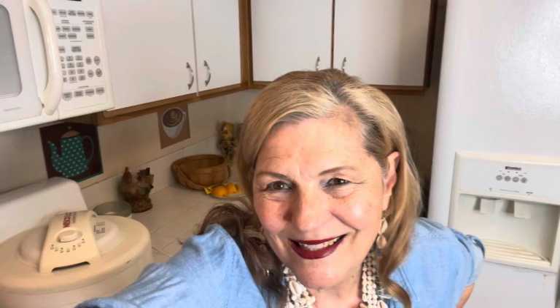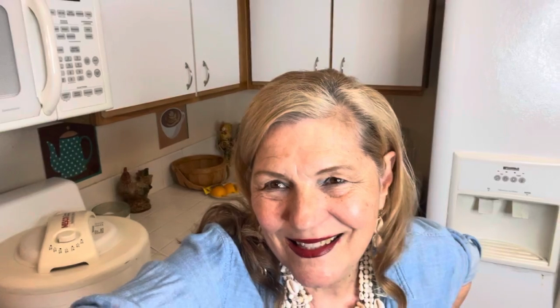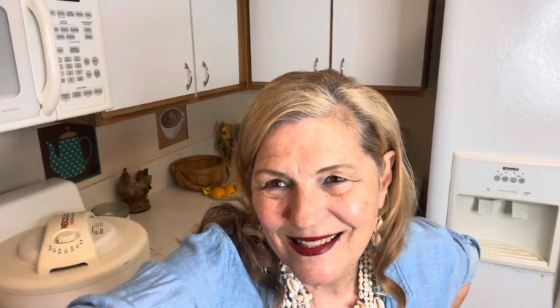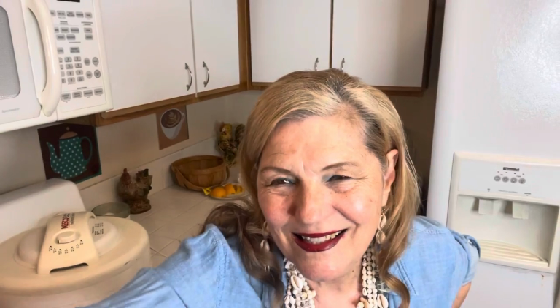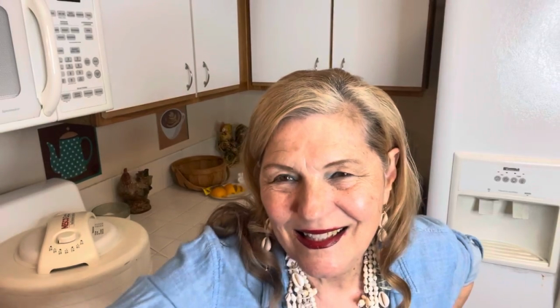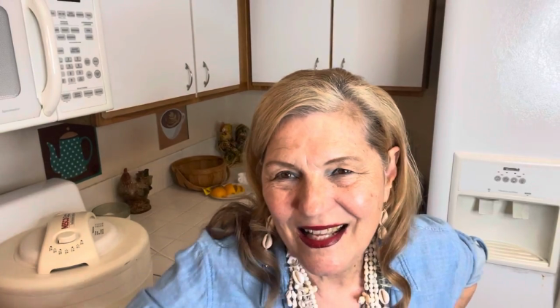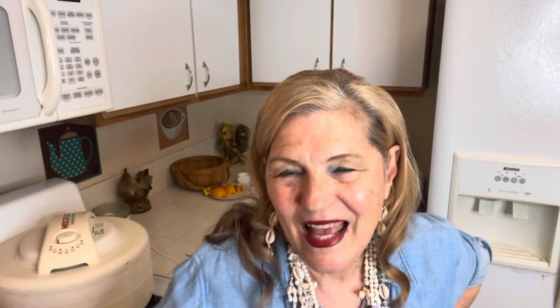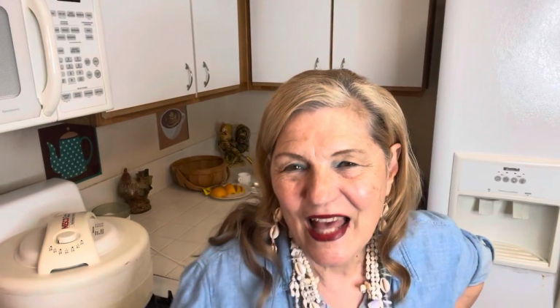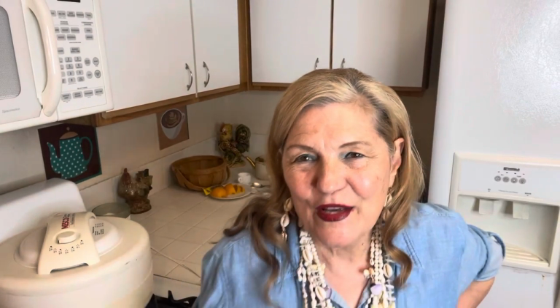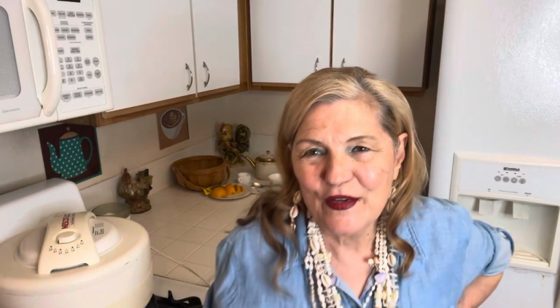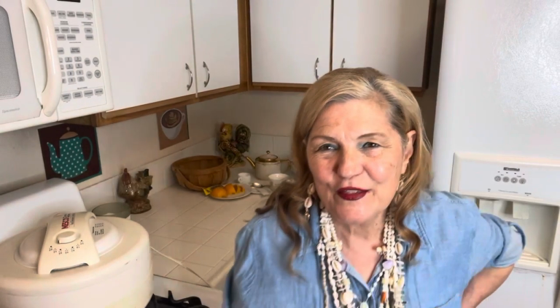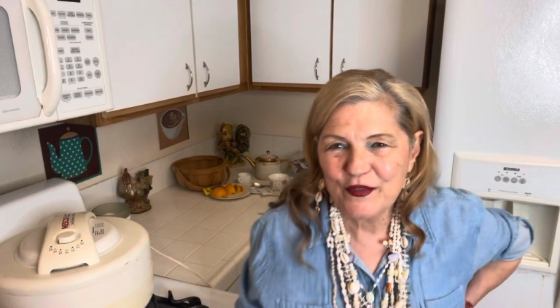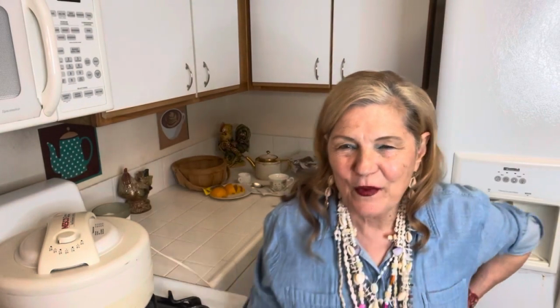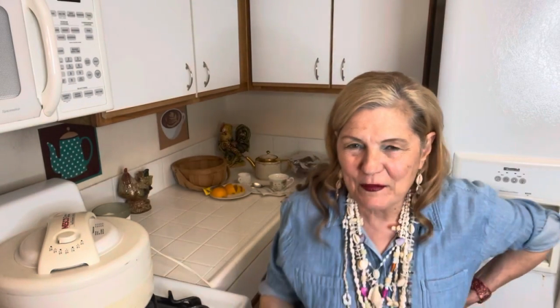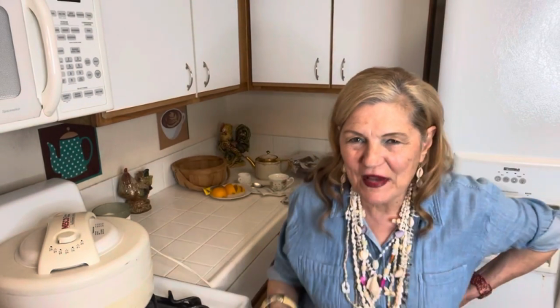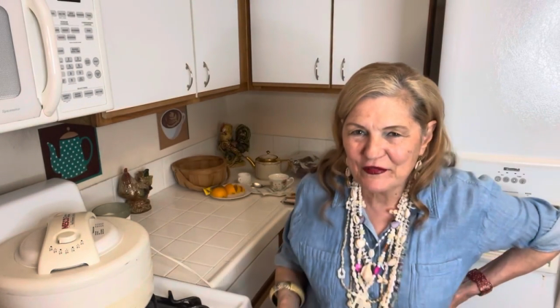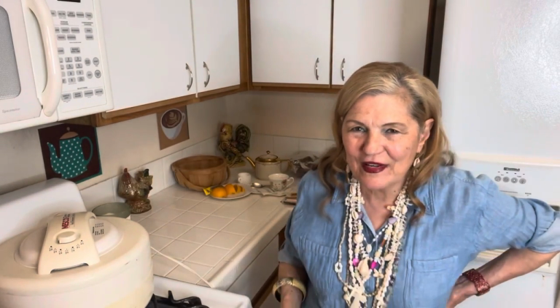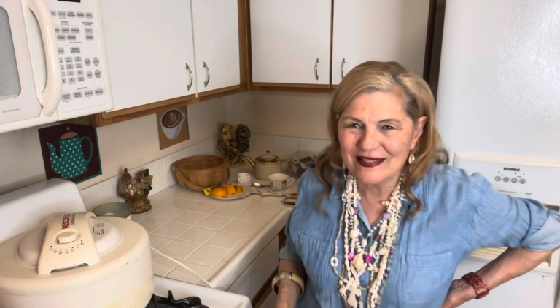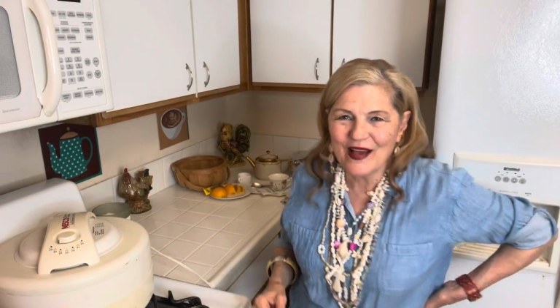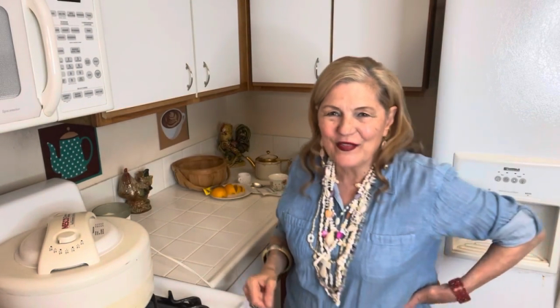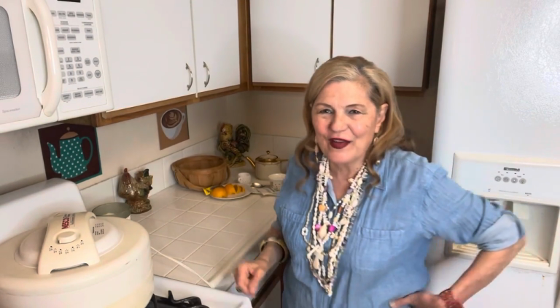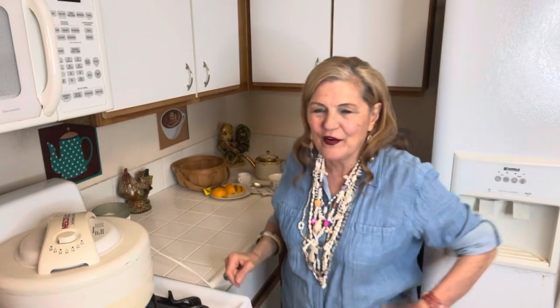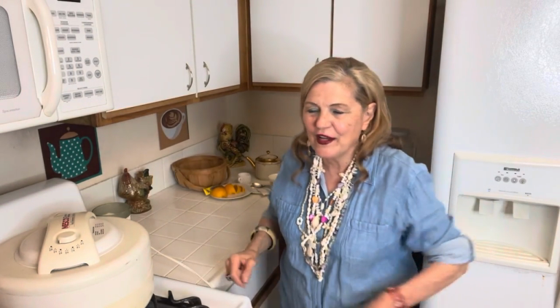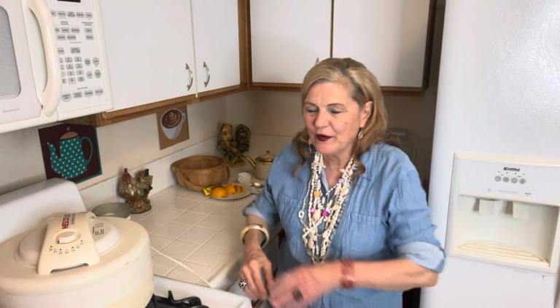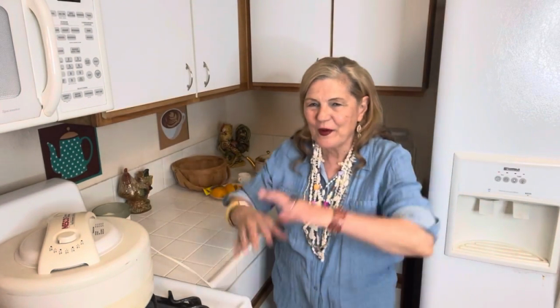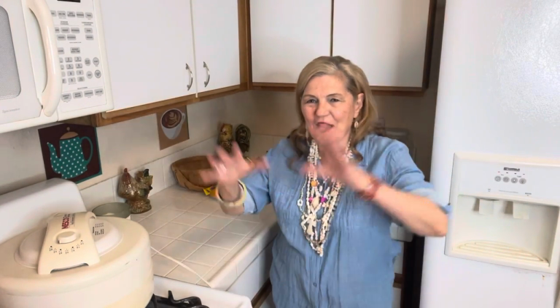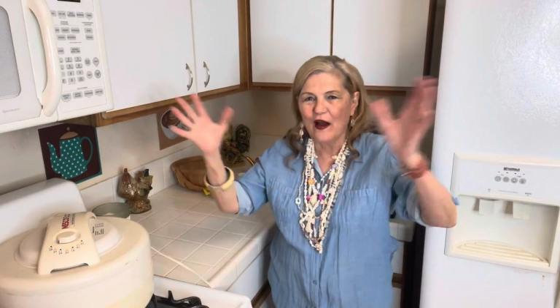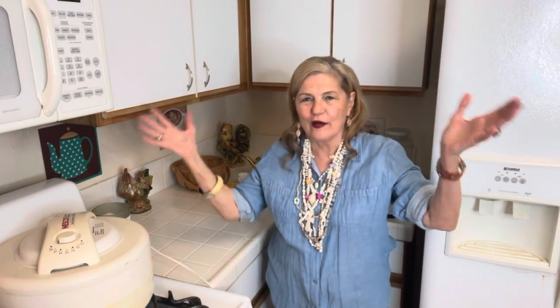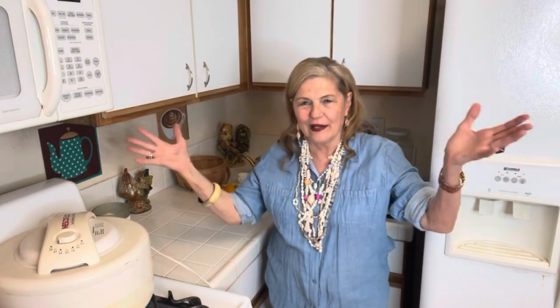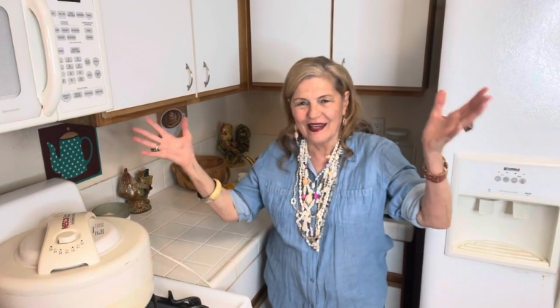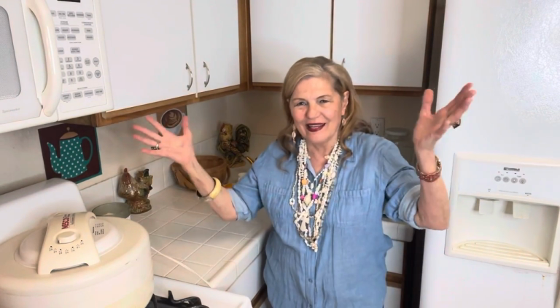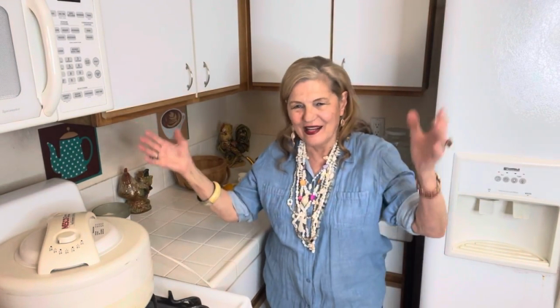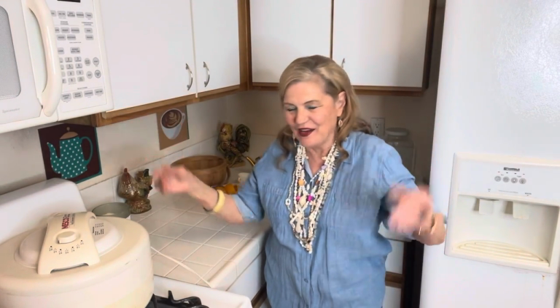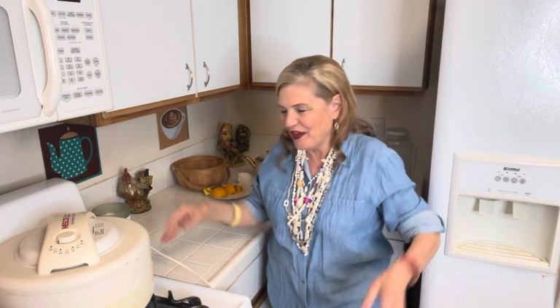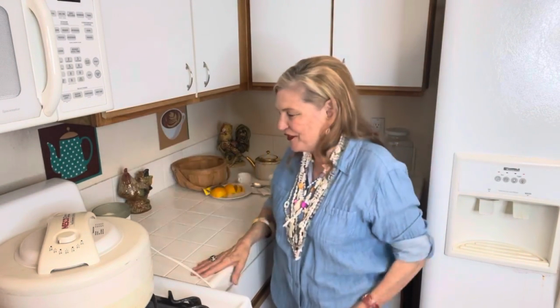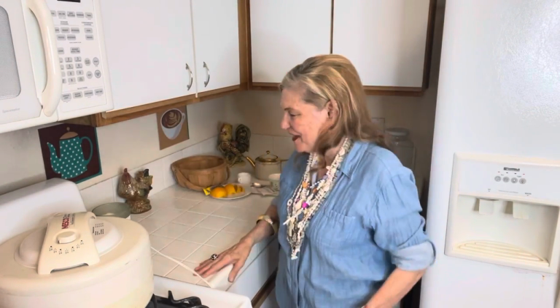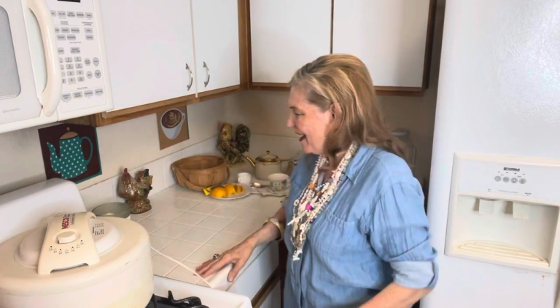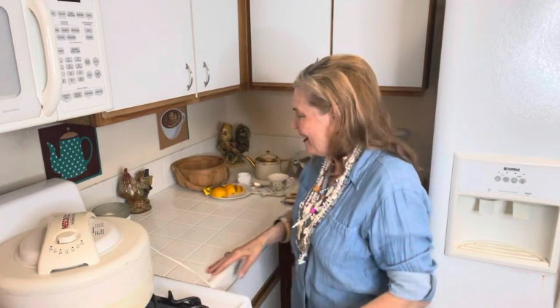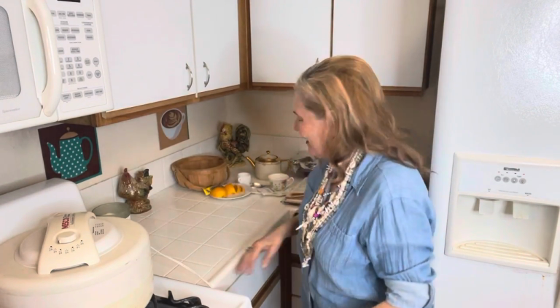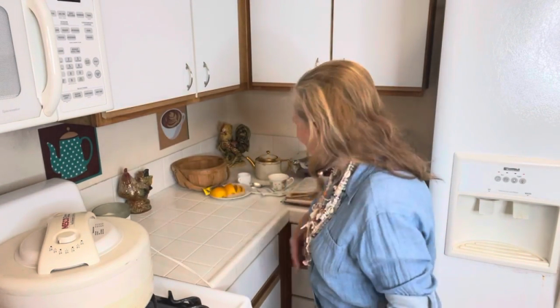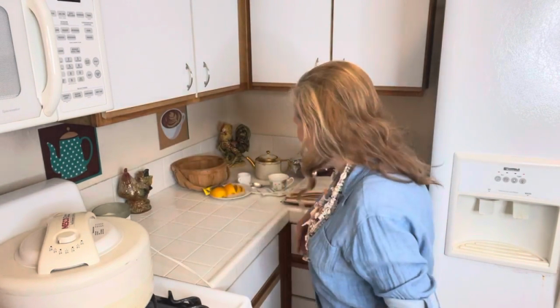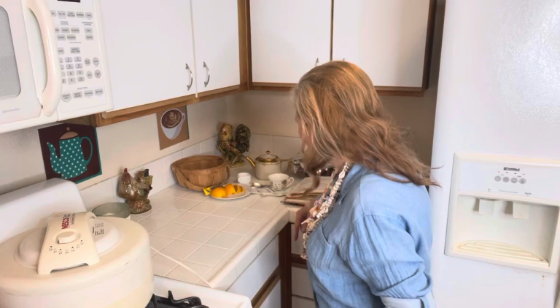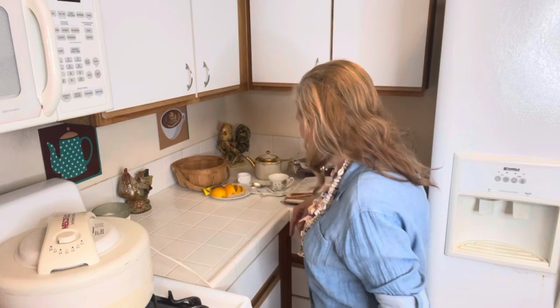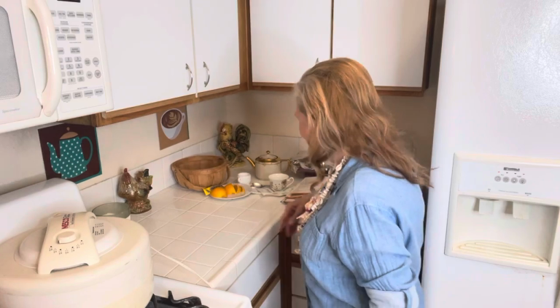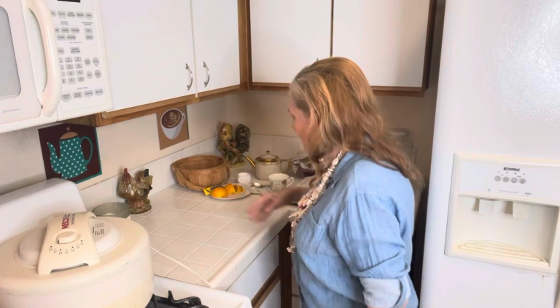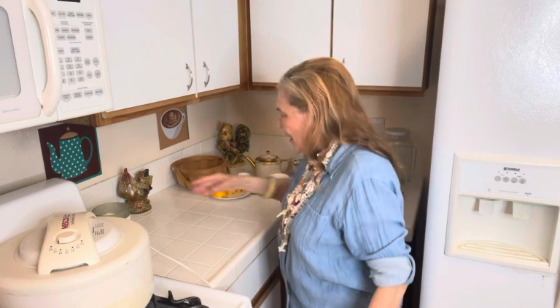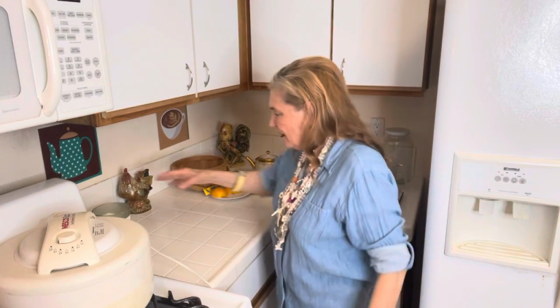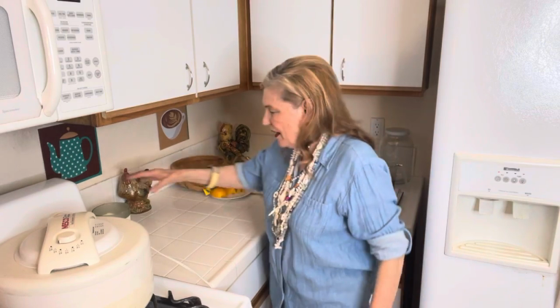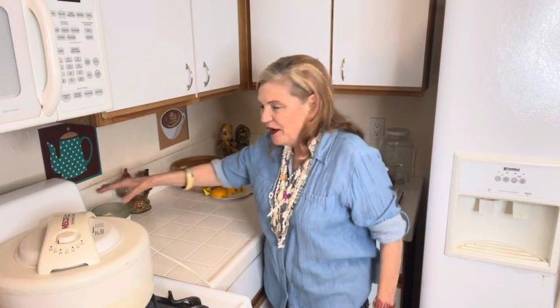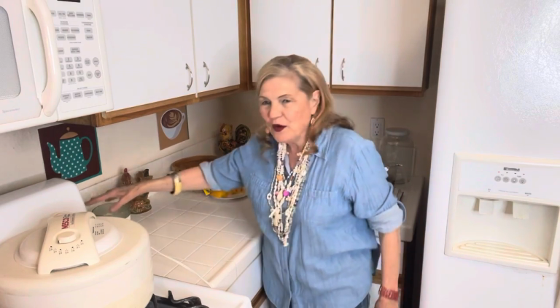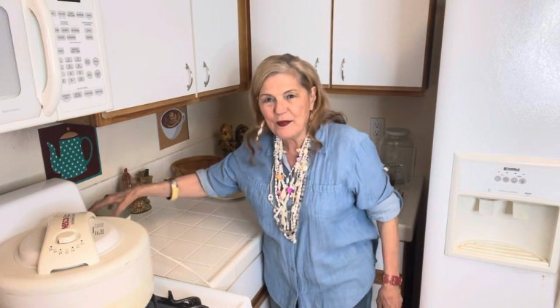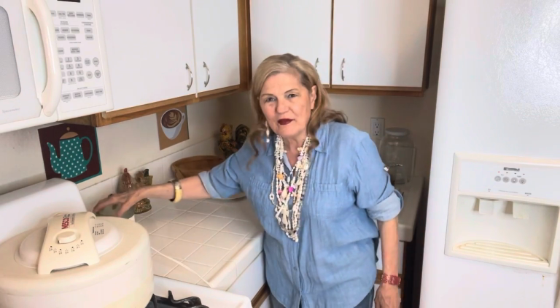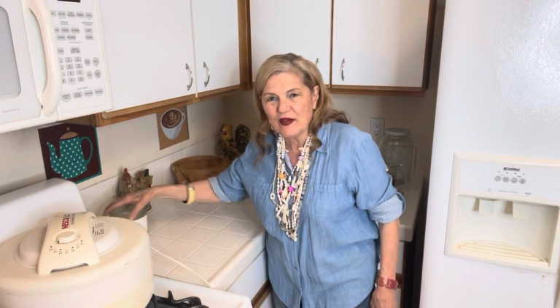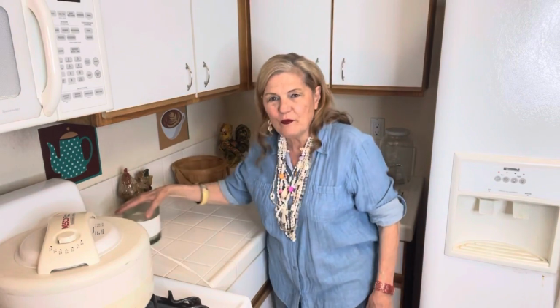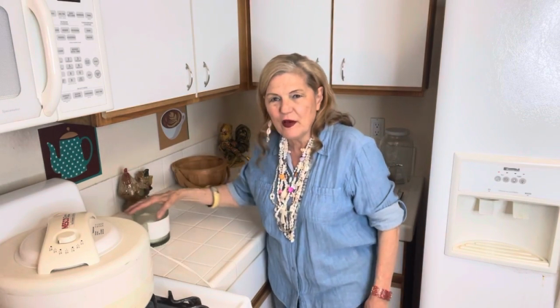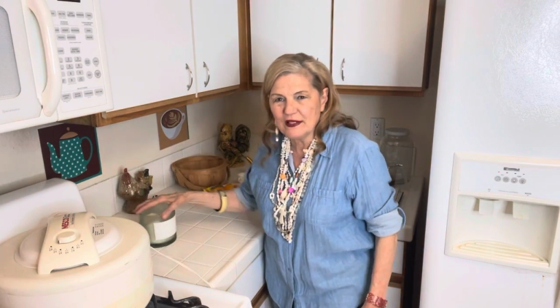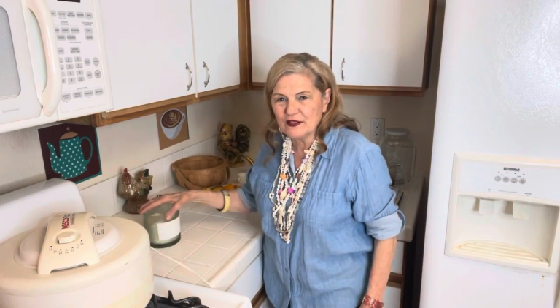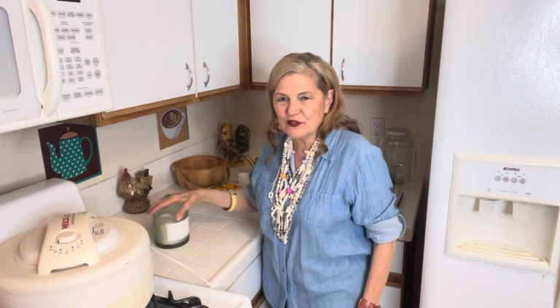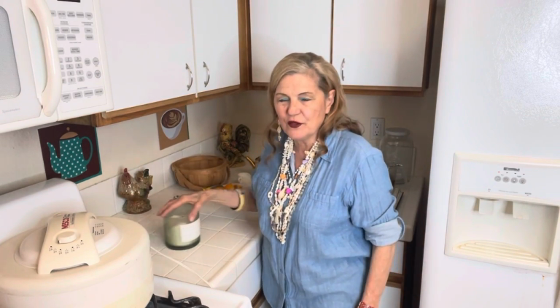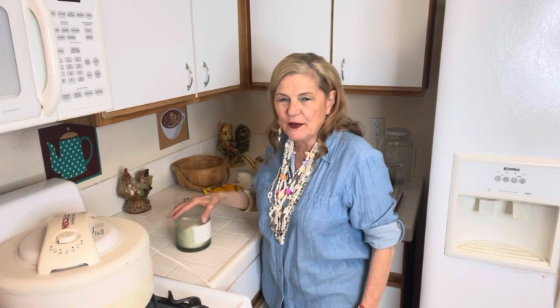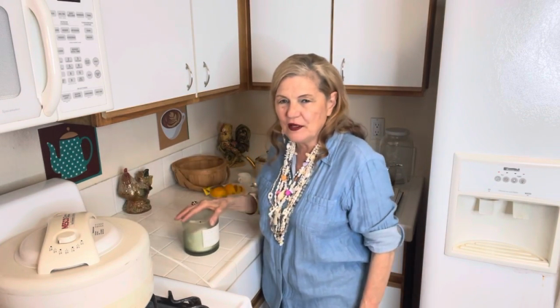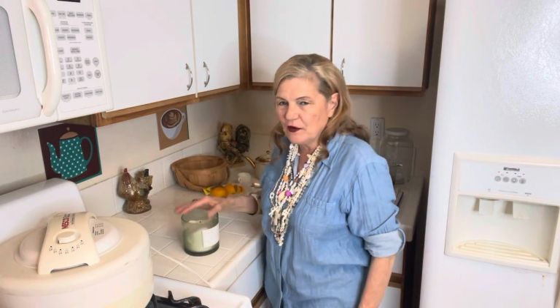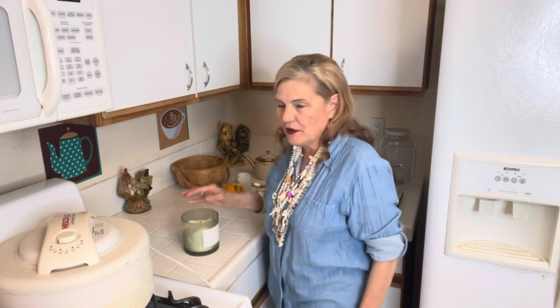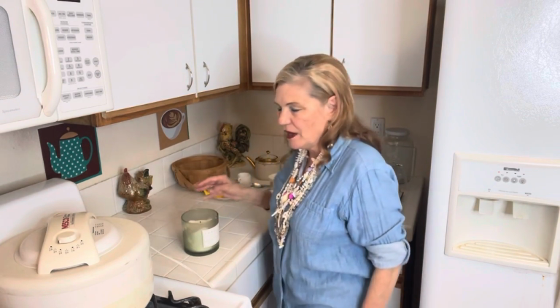Hello to all my friends out there. Here we are again, another day. I hope everyone is doing okay.